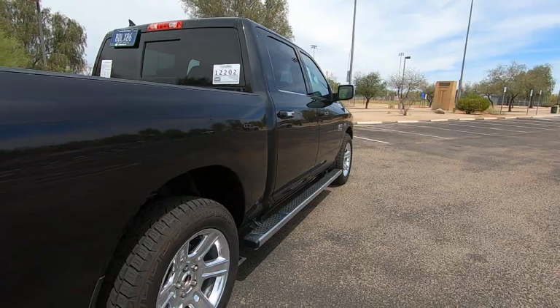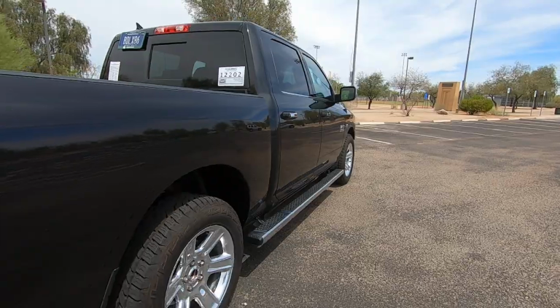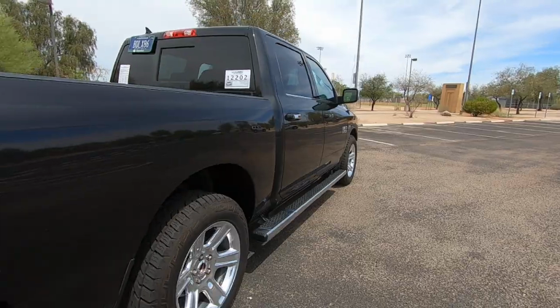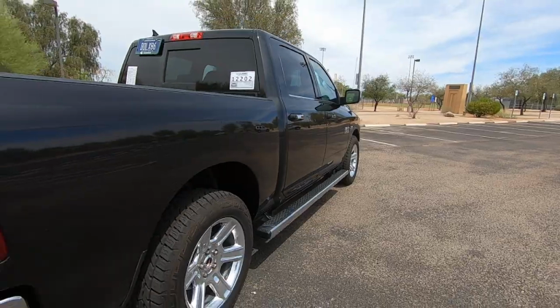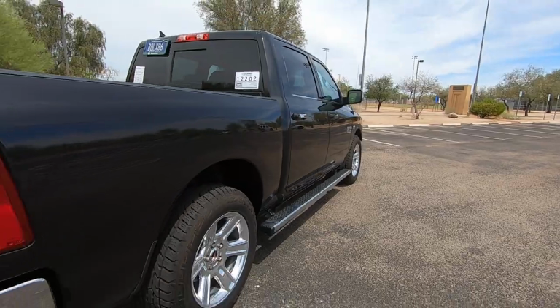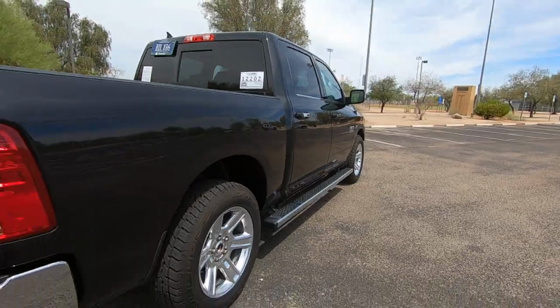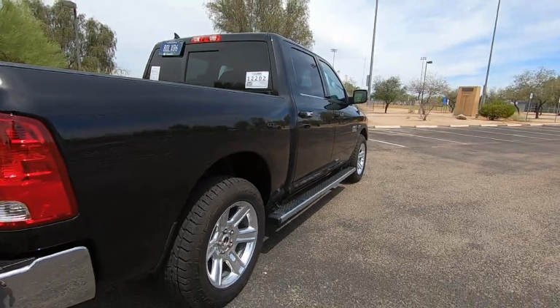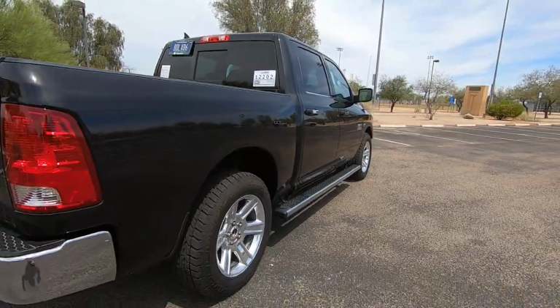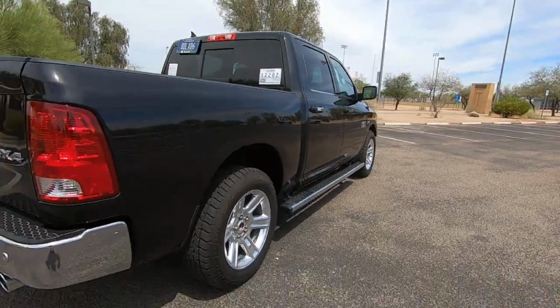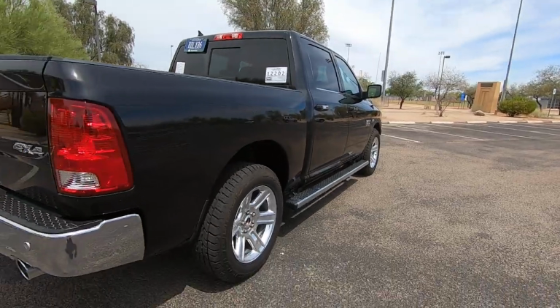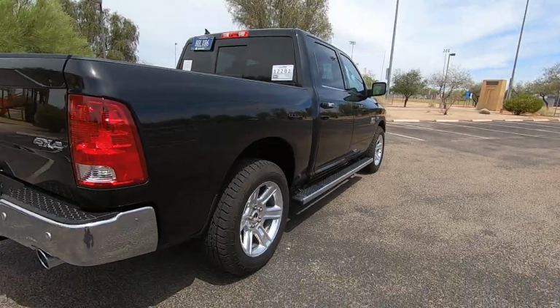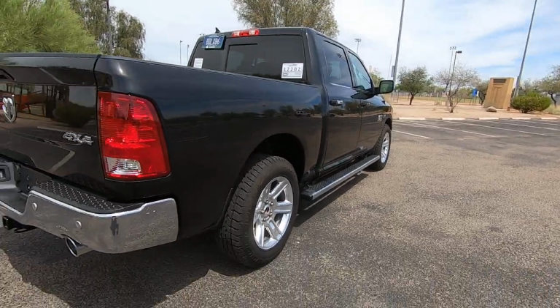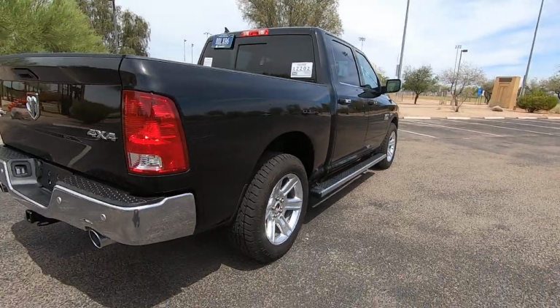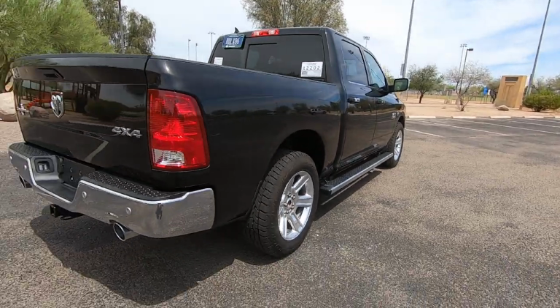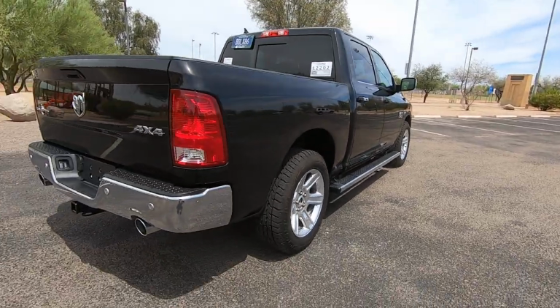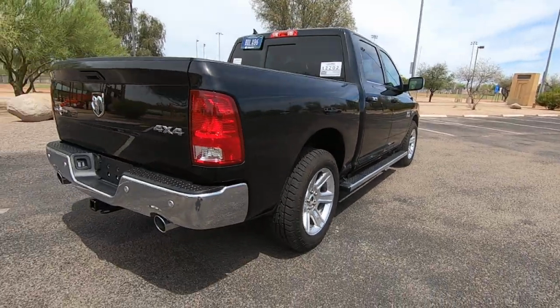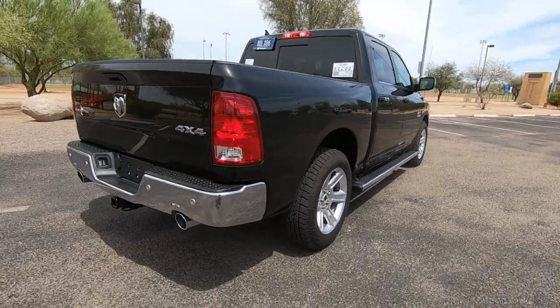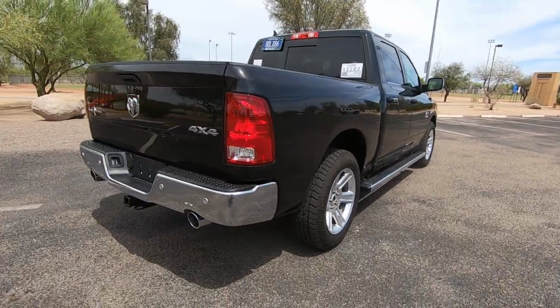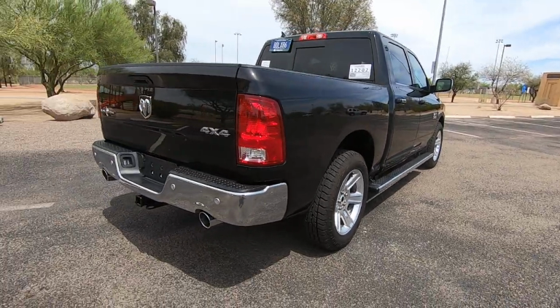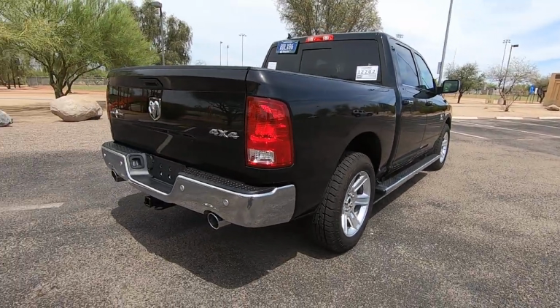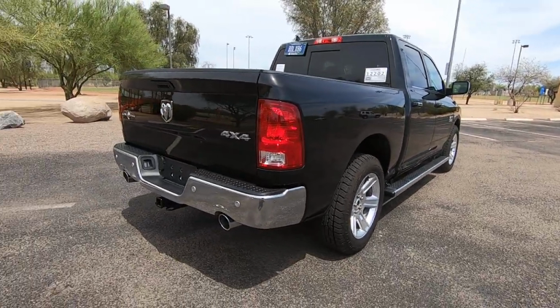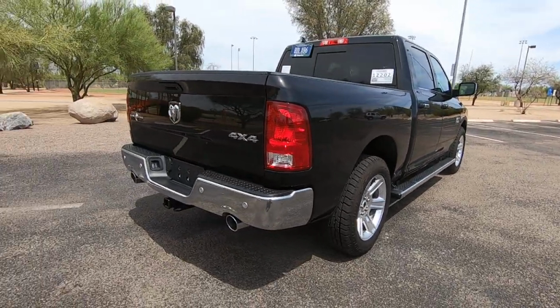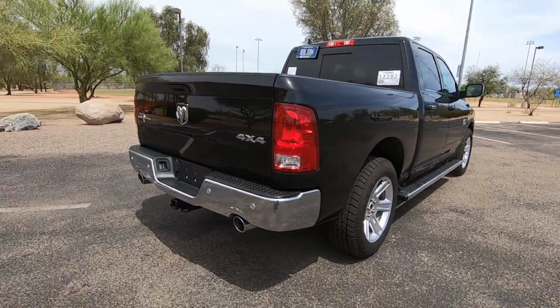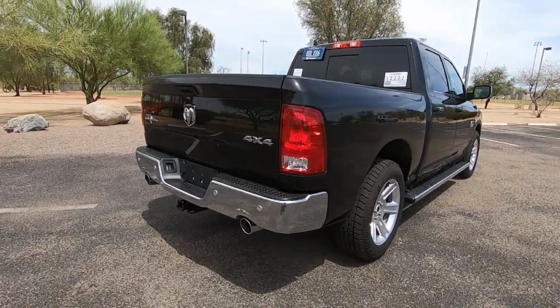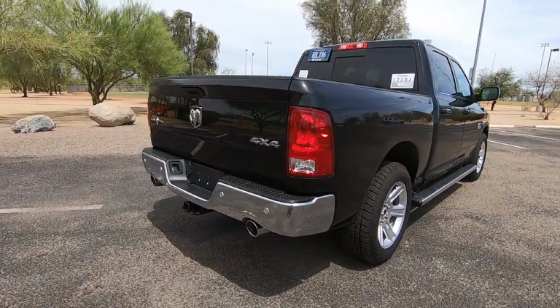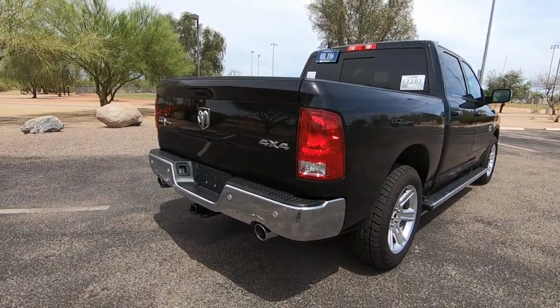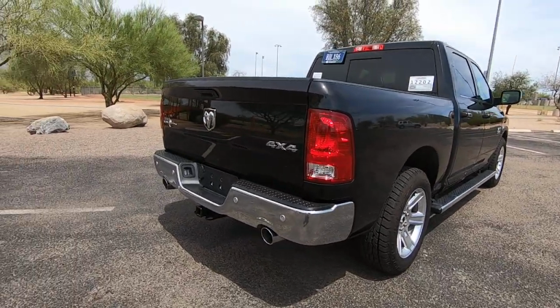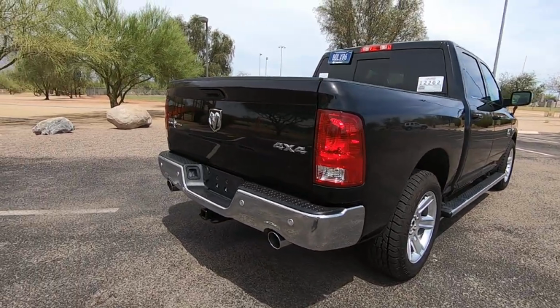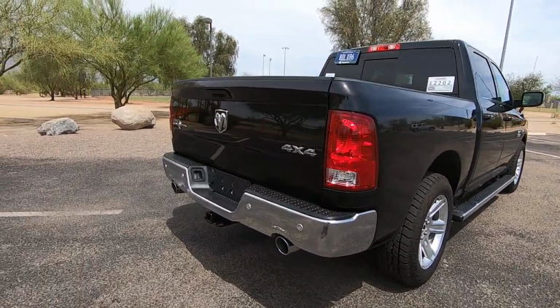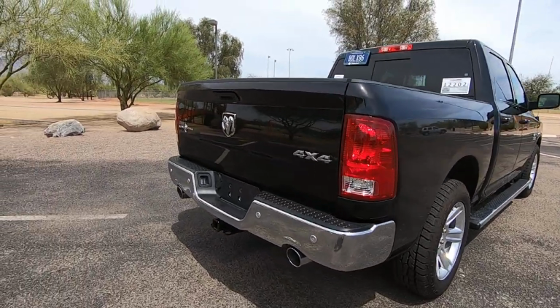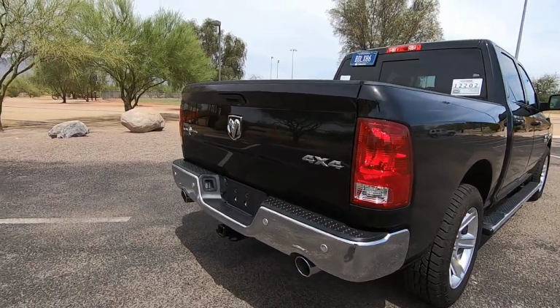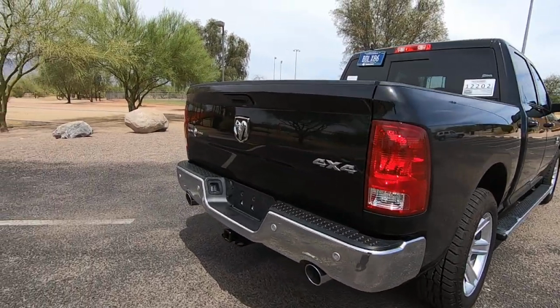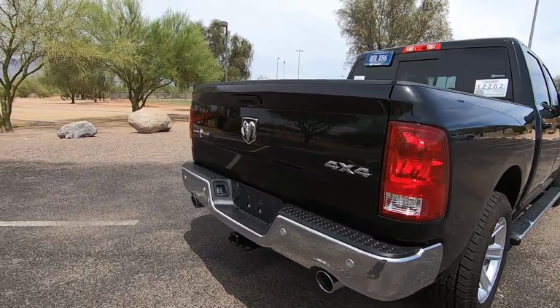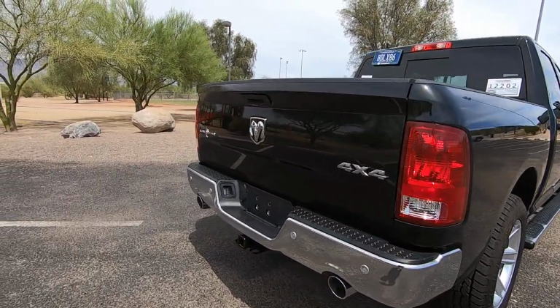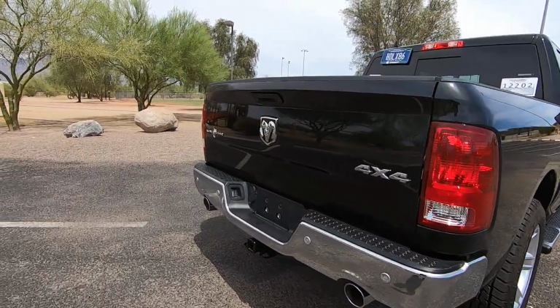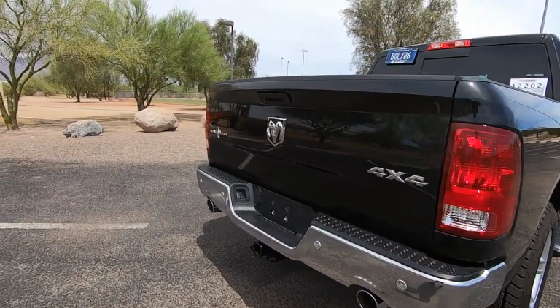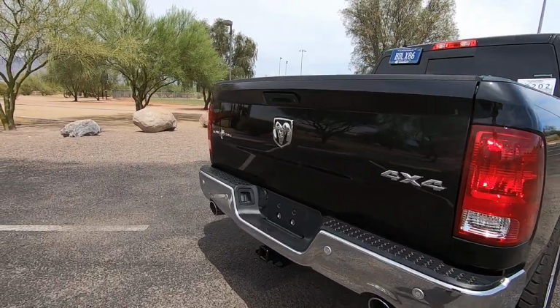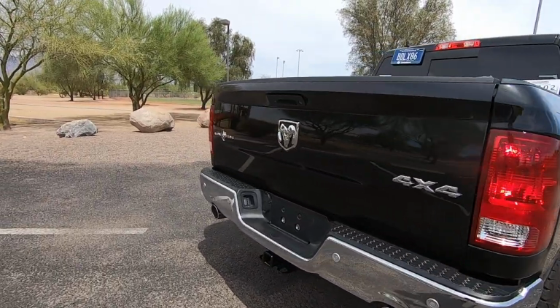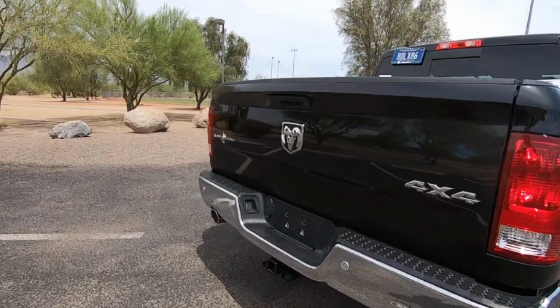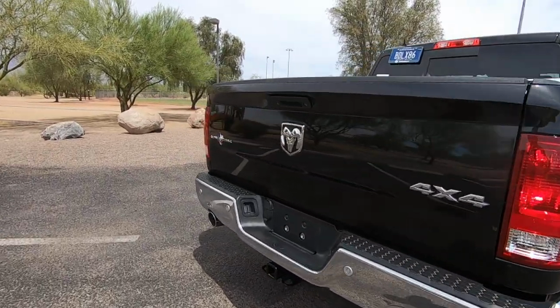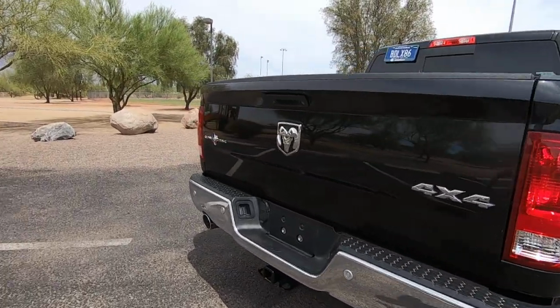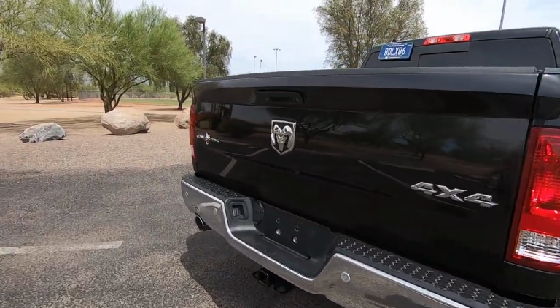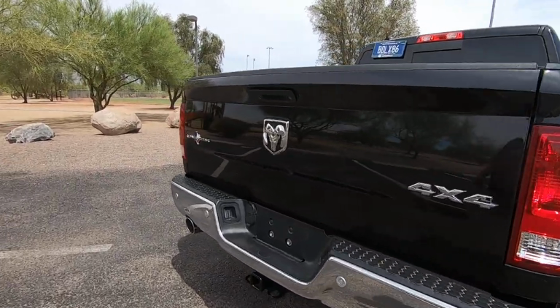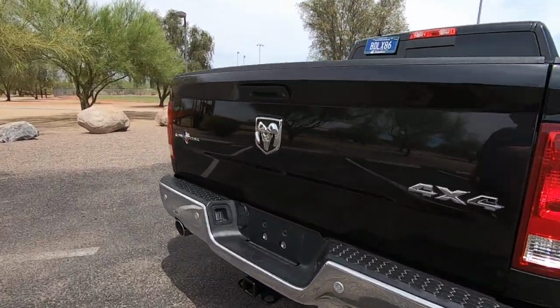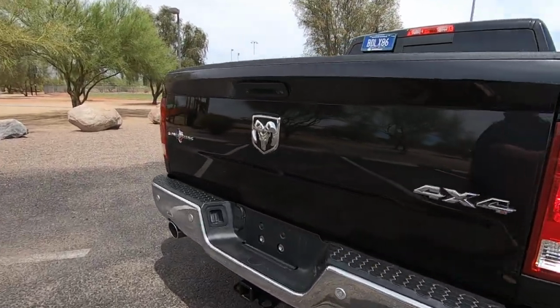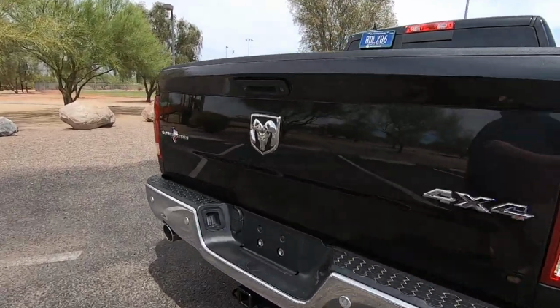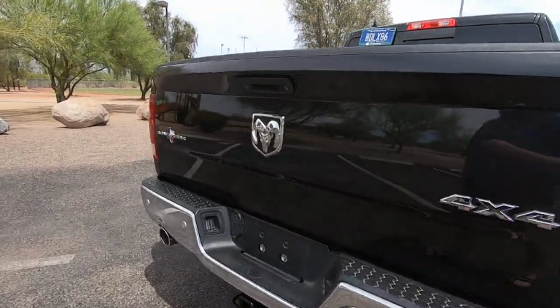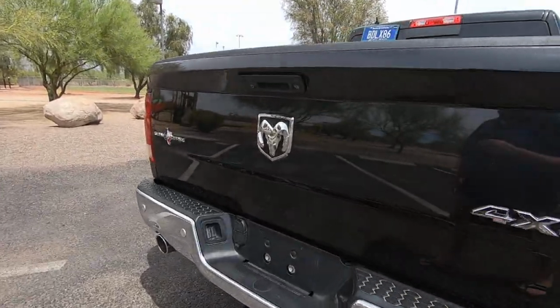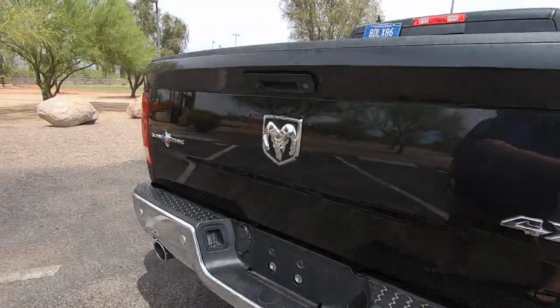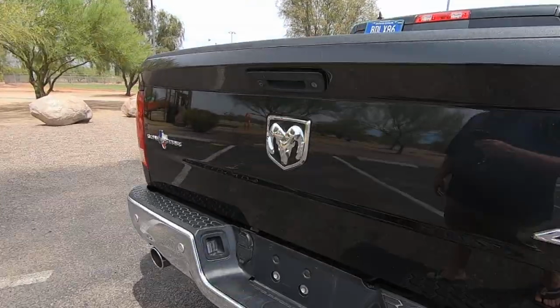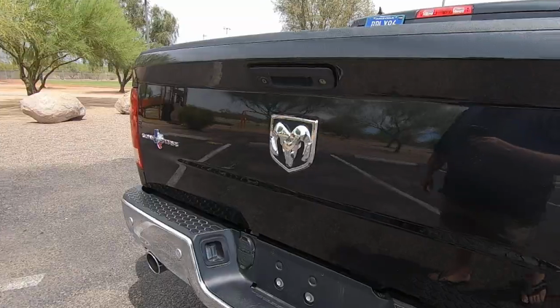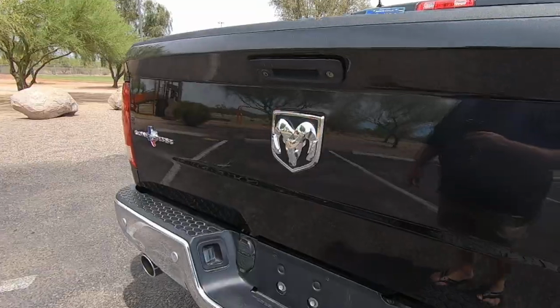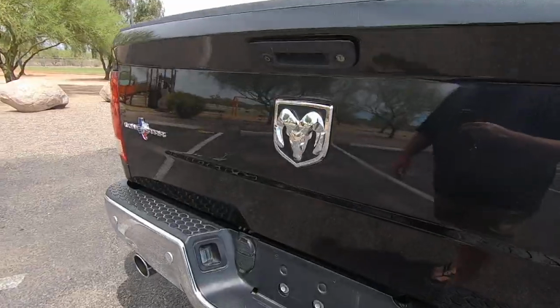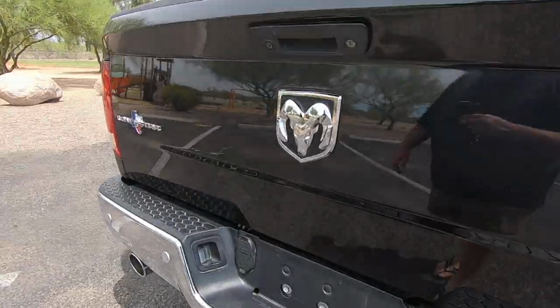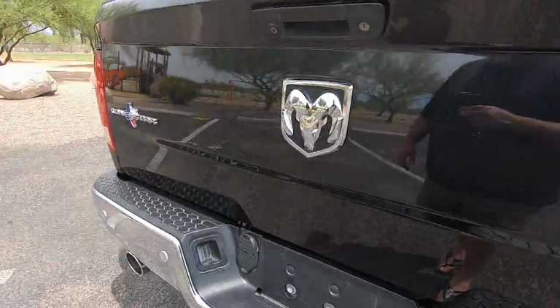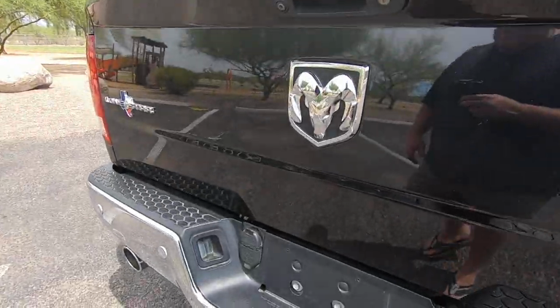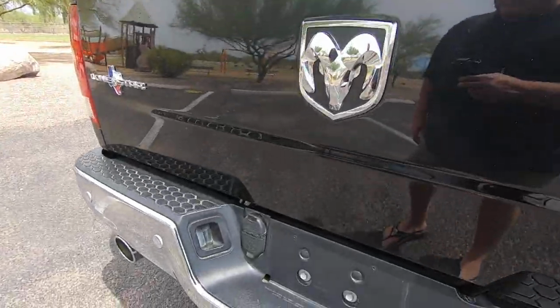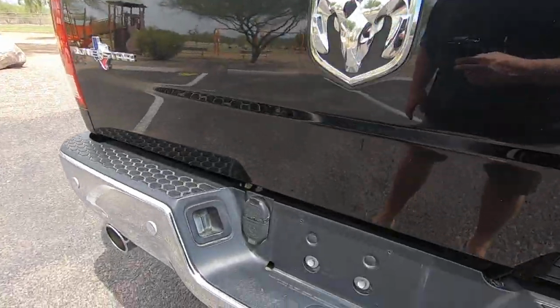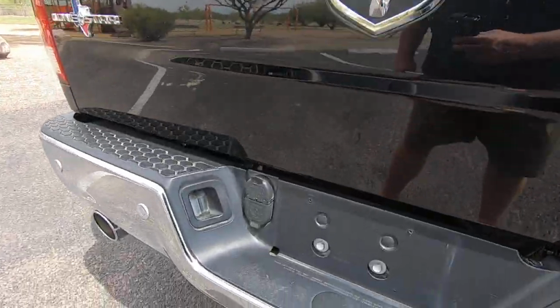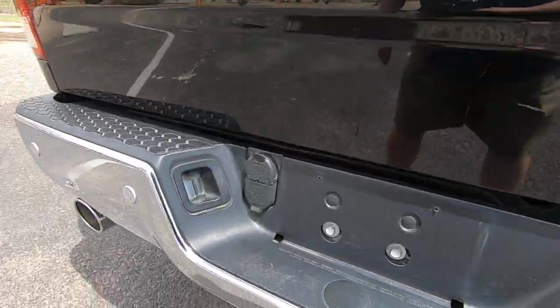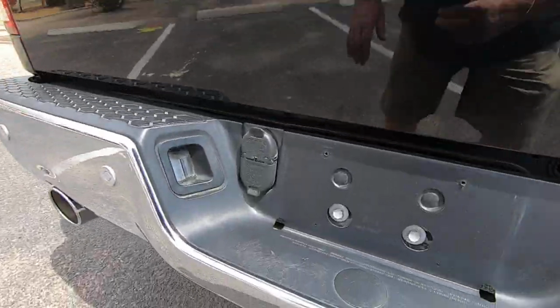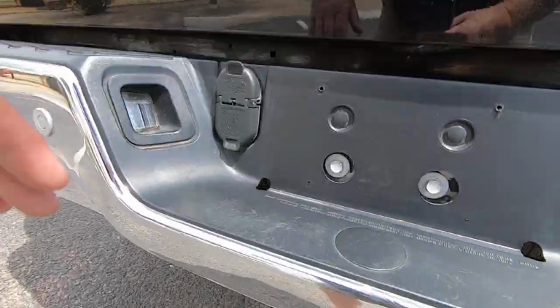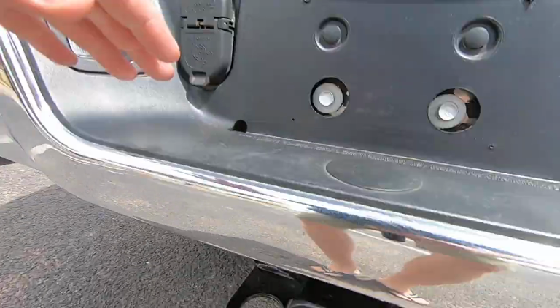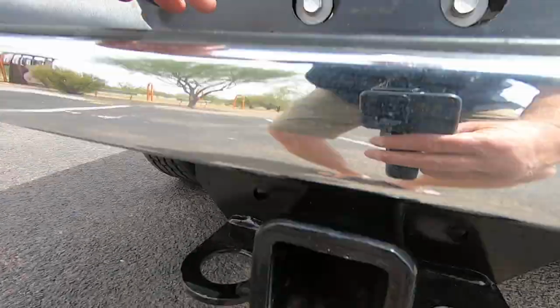I'm going to show you the Carfax. I'll show you a copy of the title we got from State Farm.